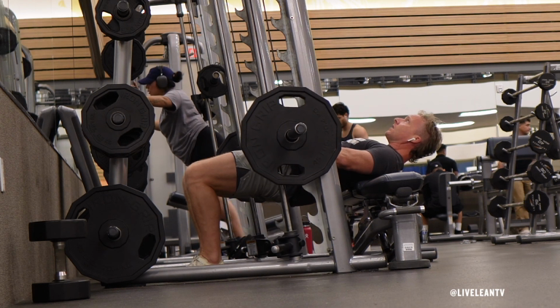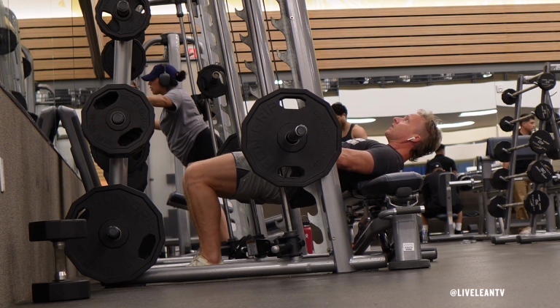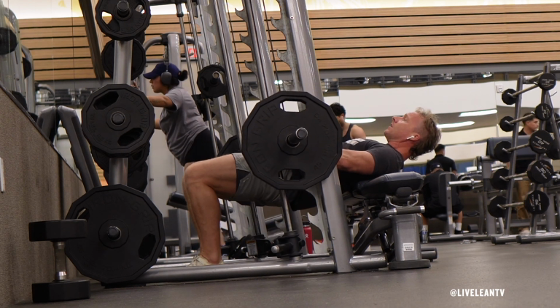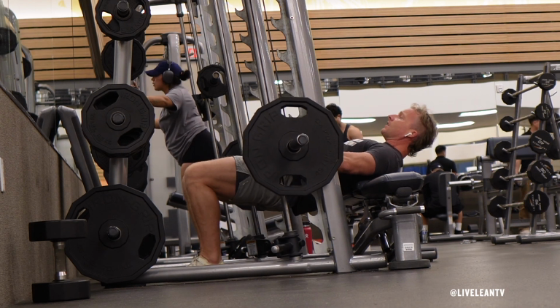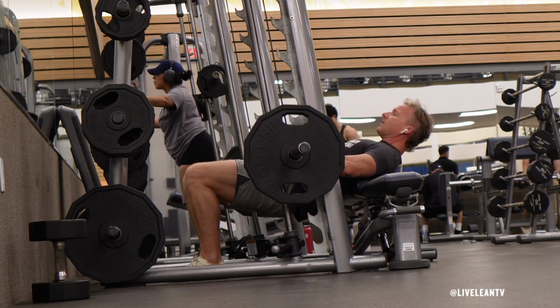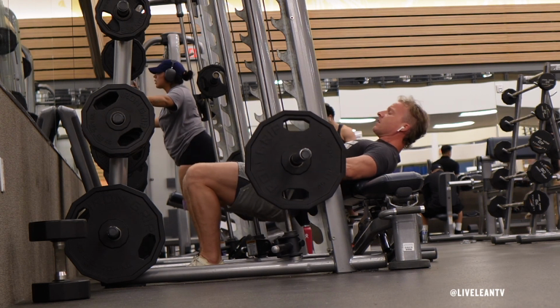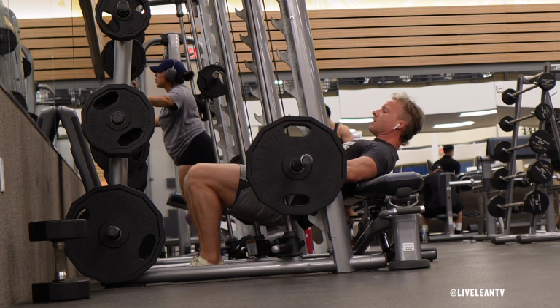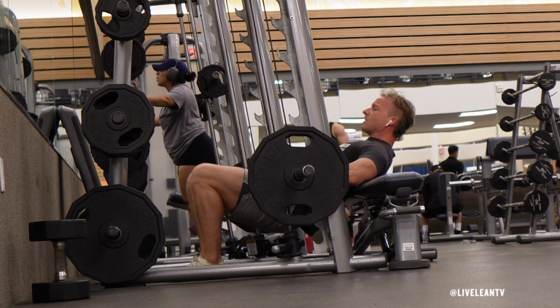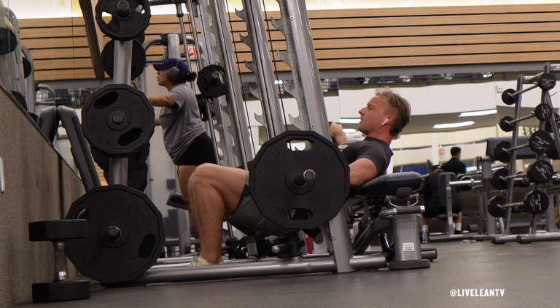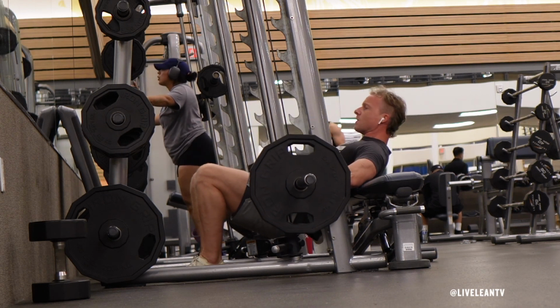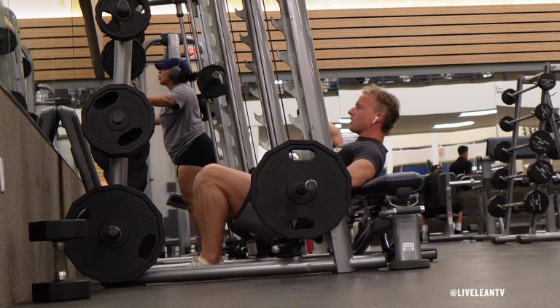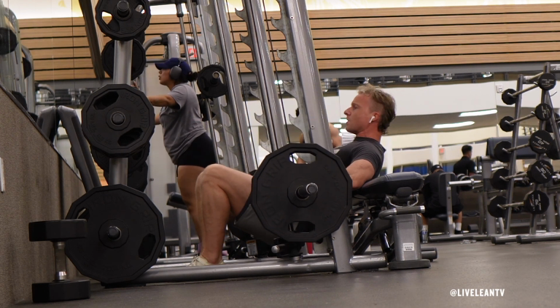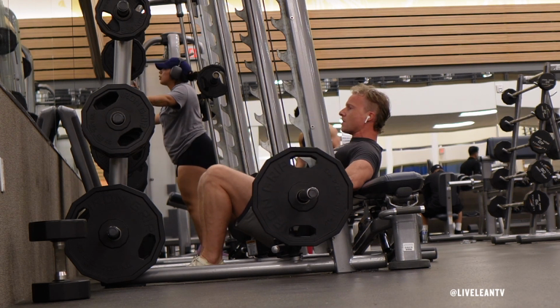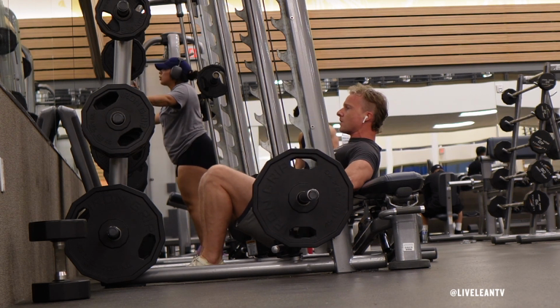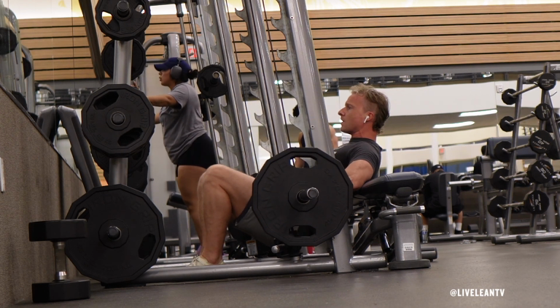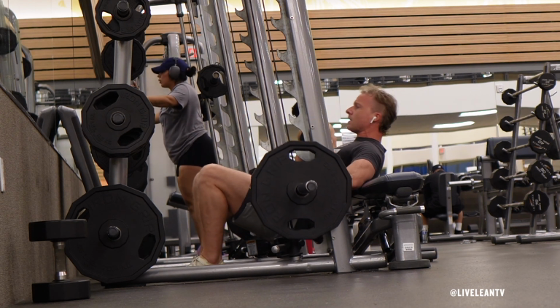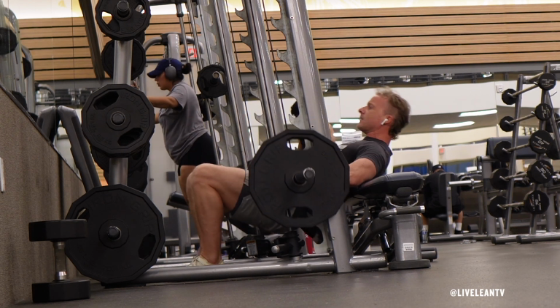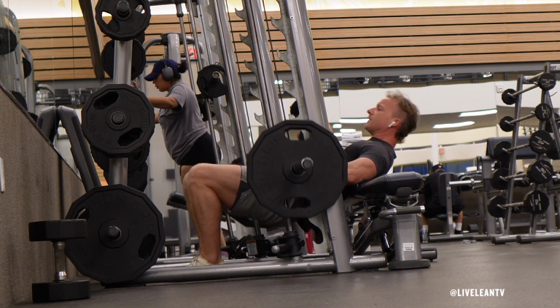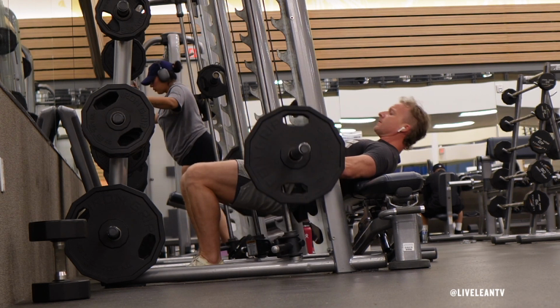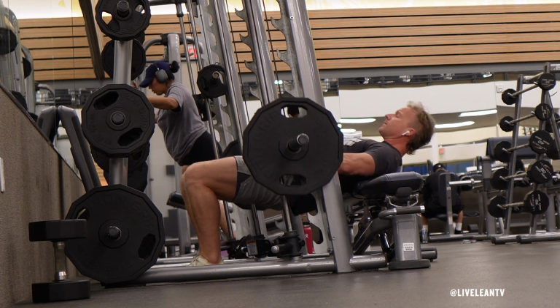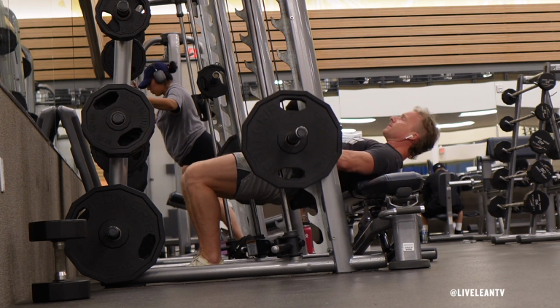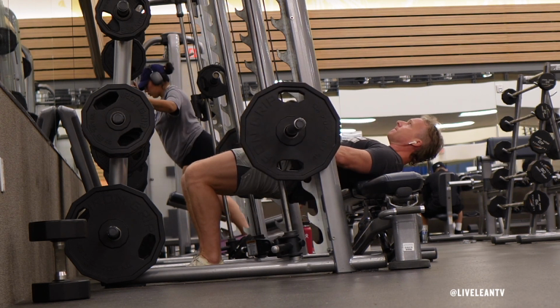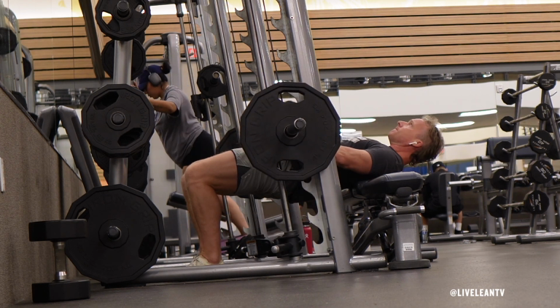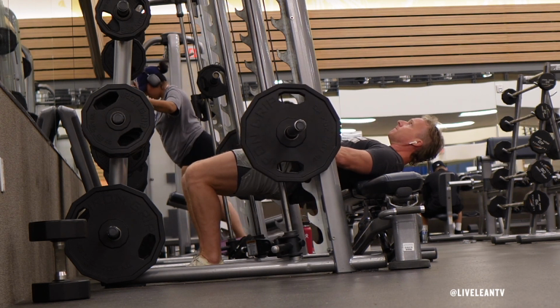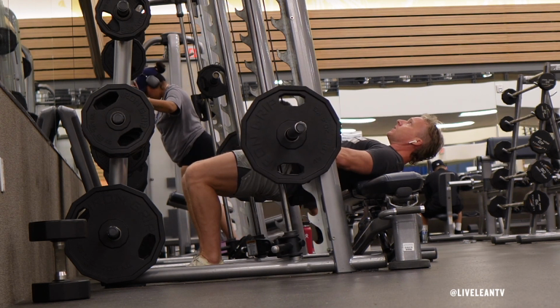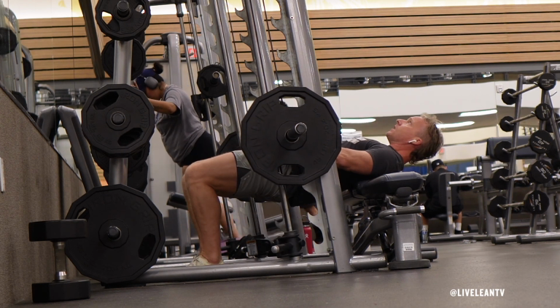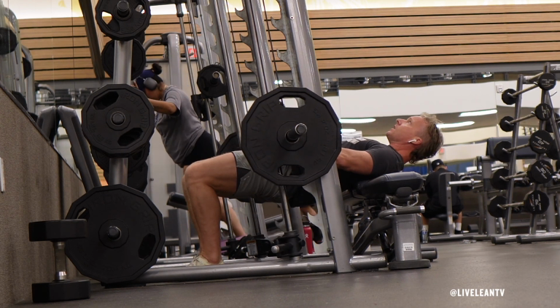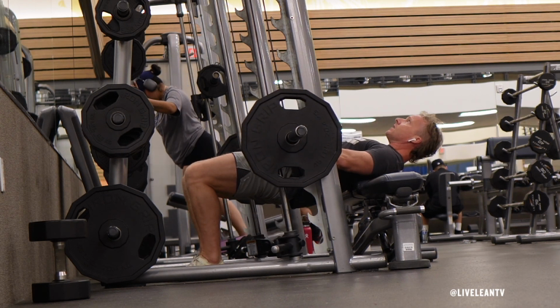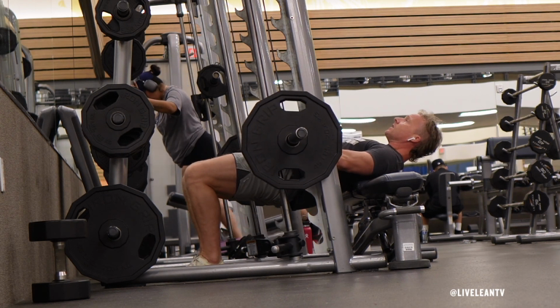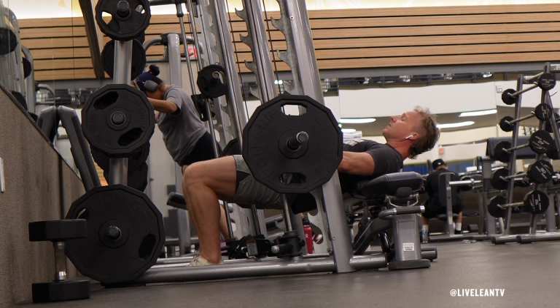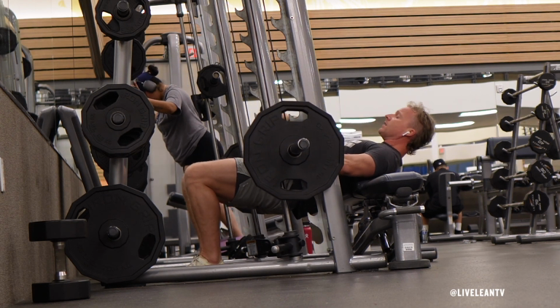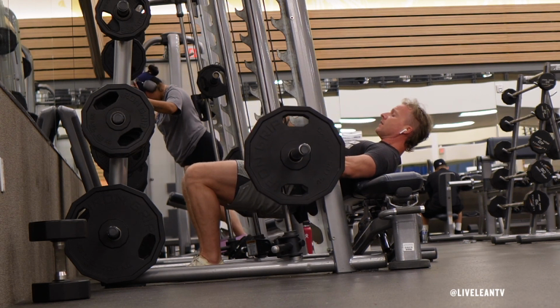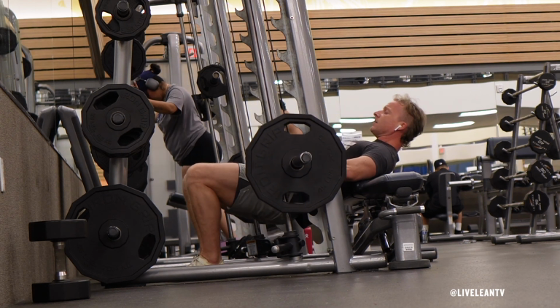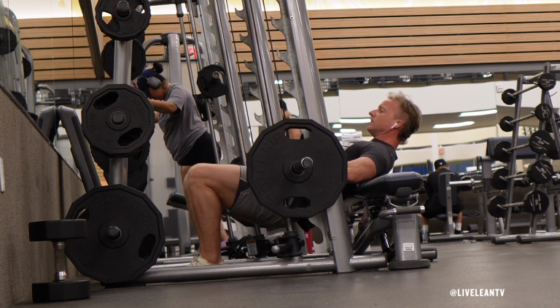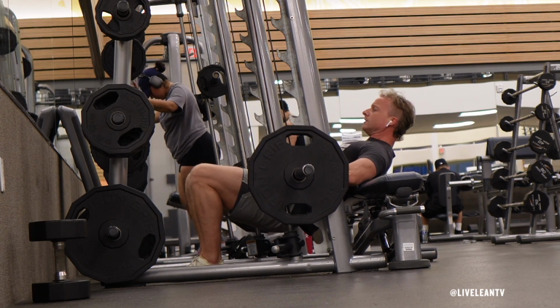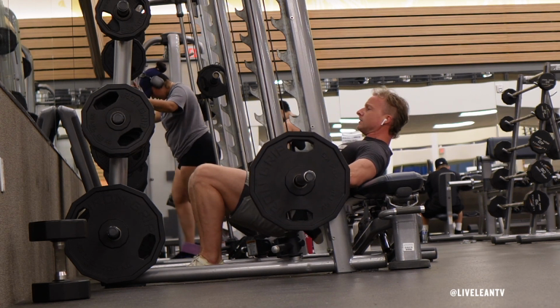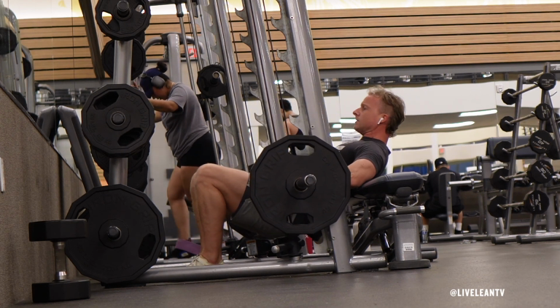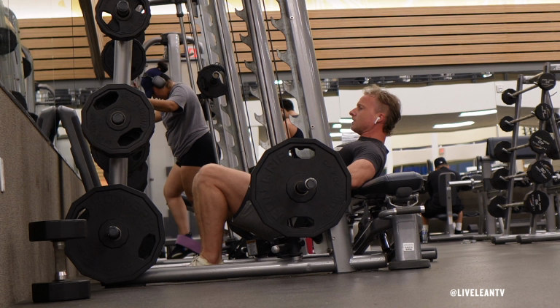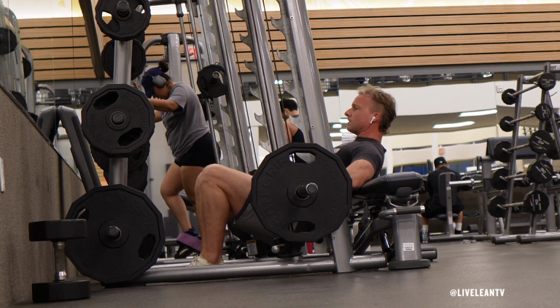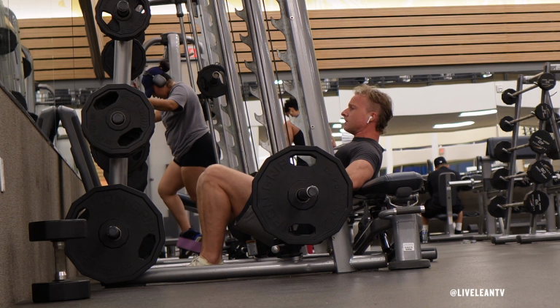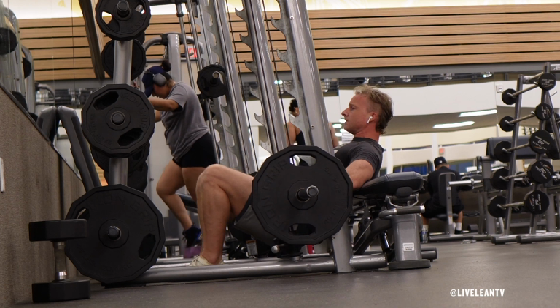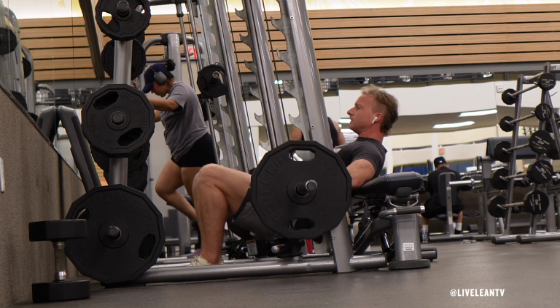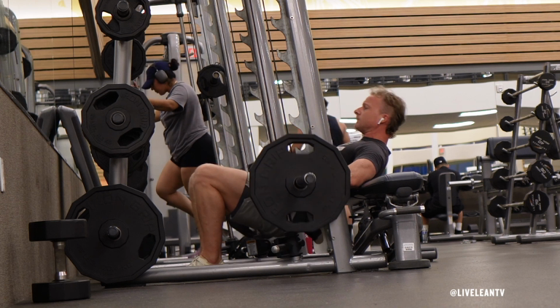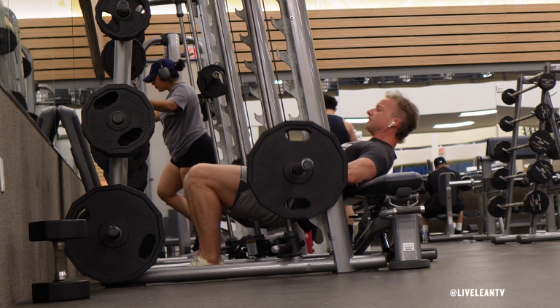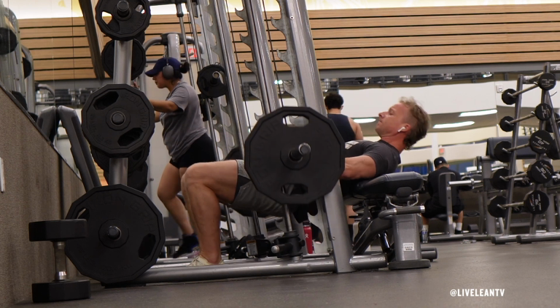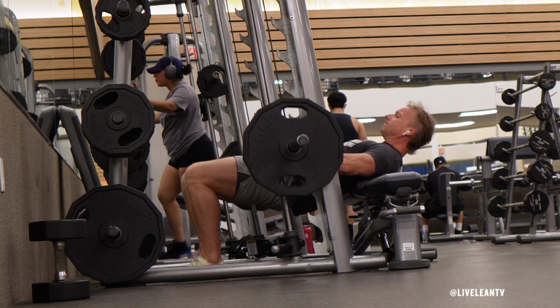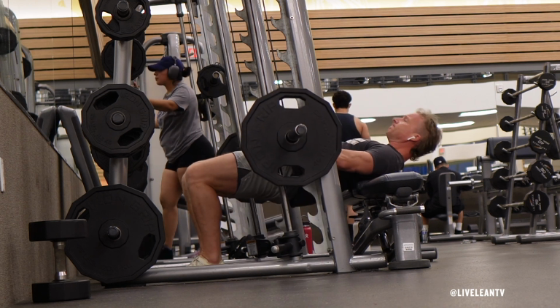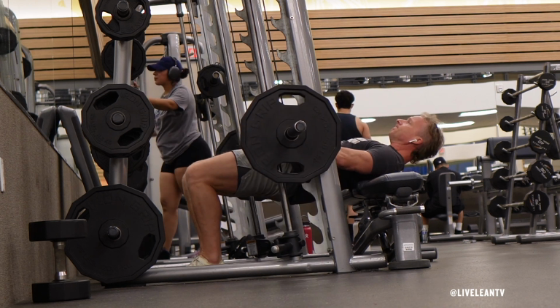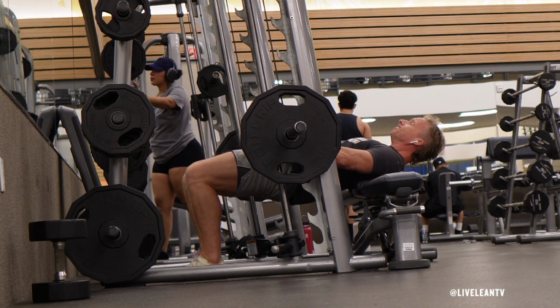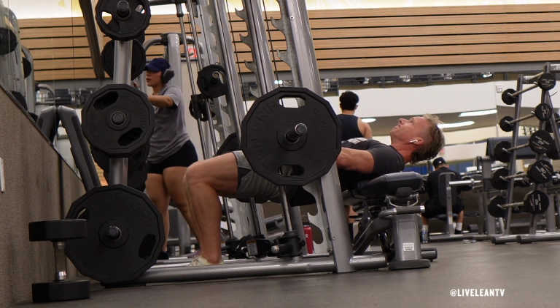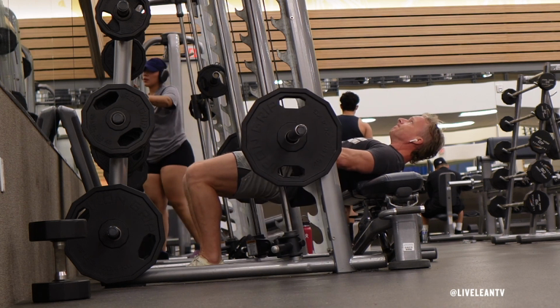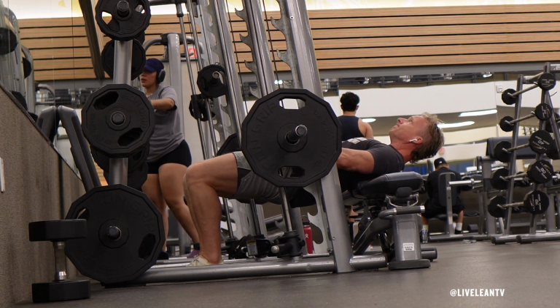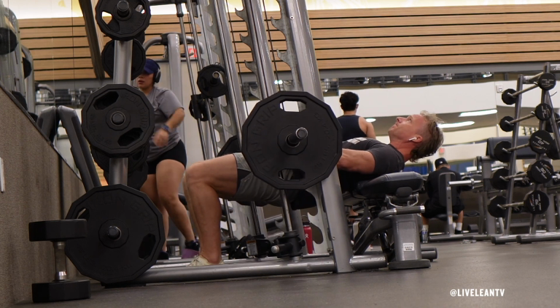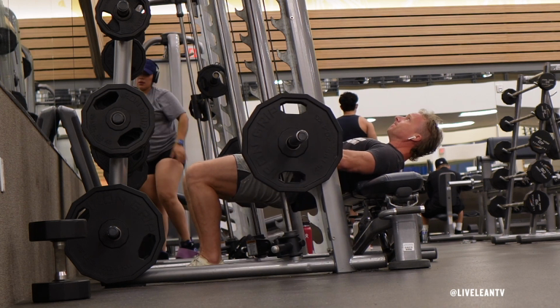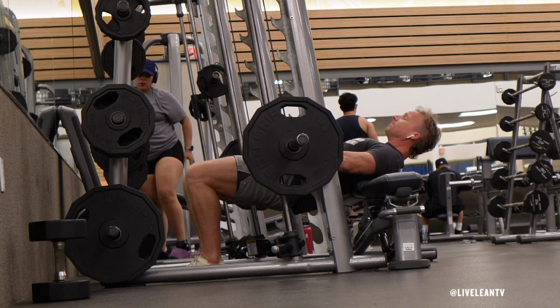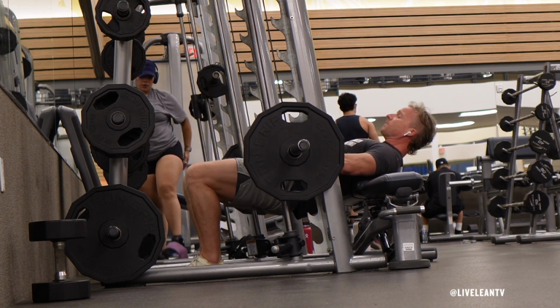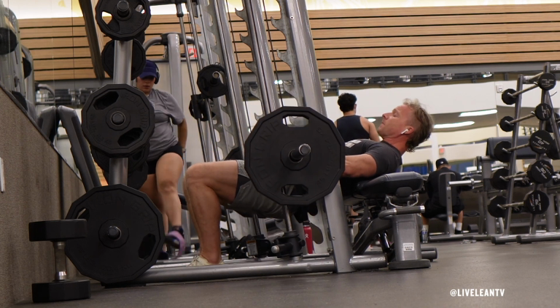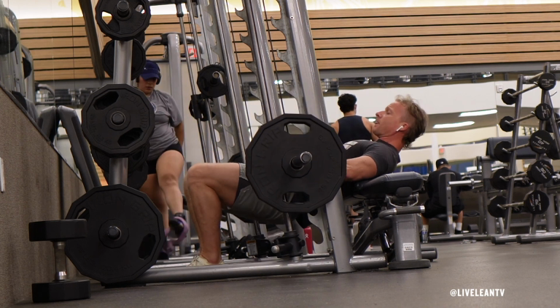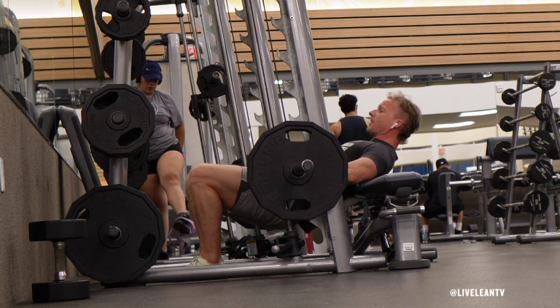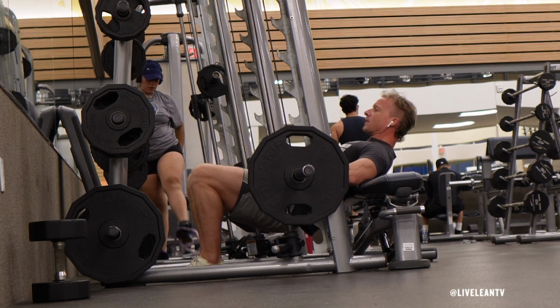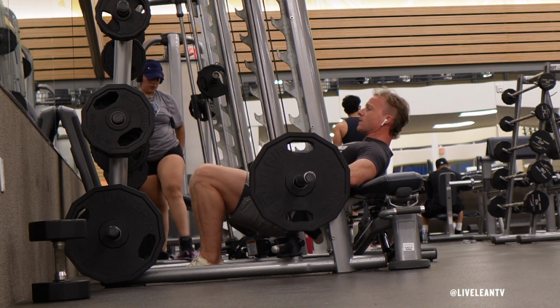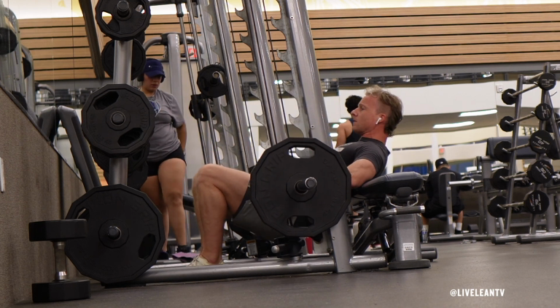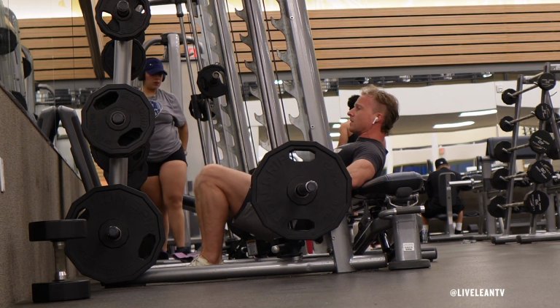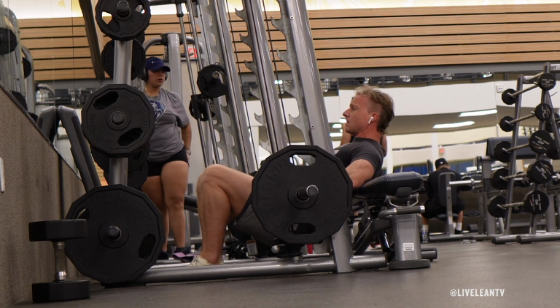Pause and squeeze your glutes and core hard at the top. Under control, slowly lower your glutes back towards the ground and repeat.